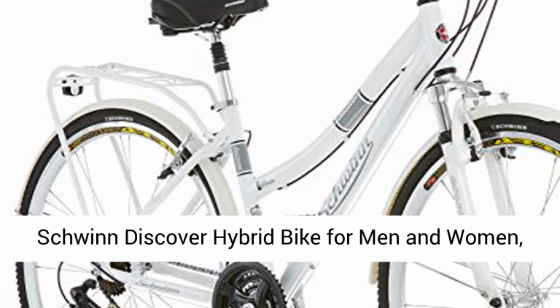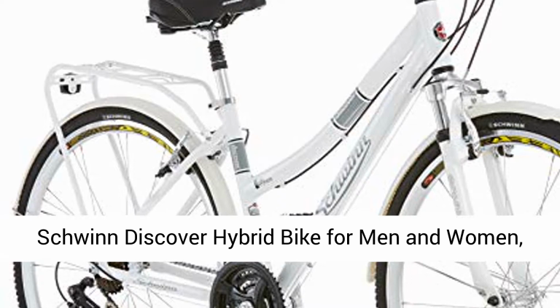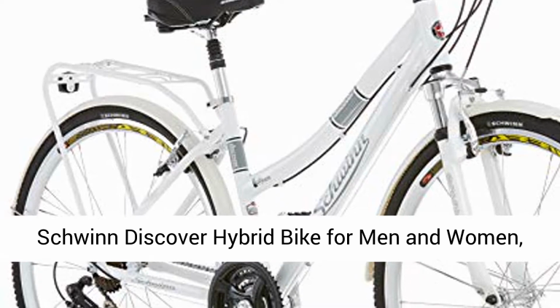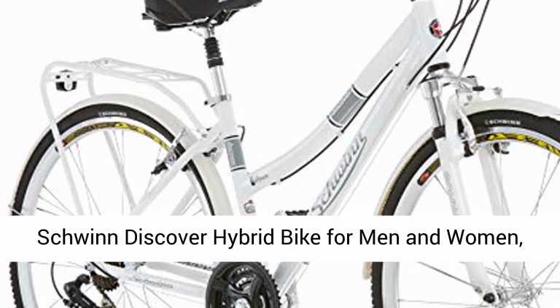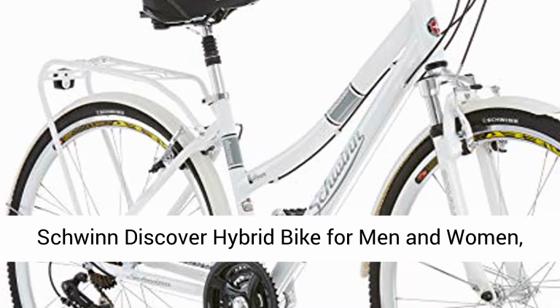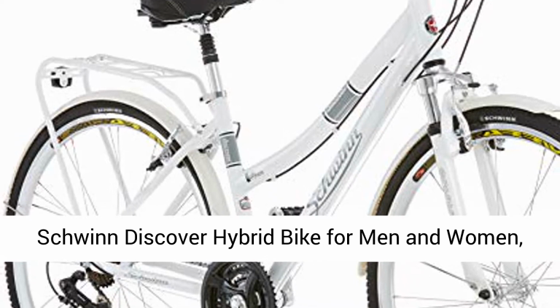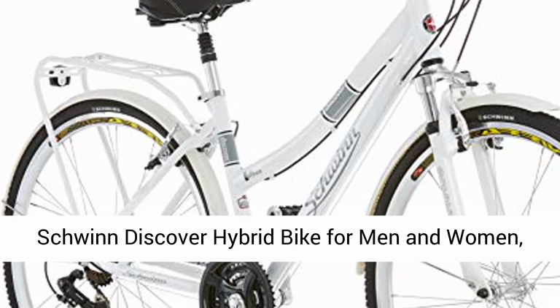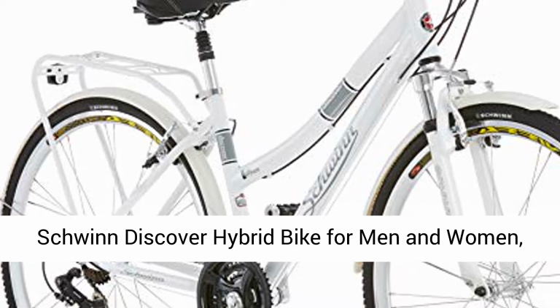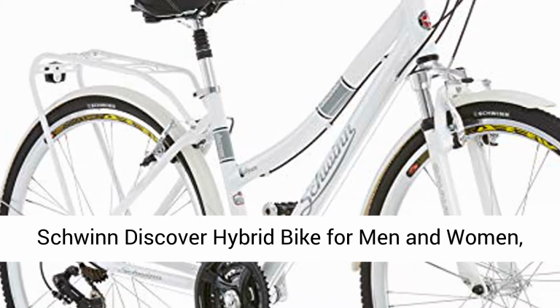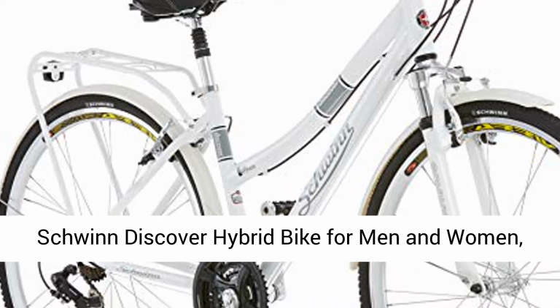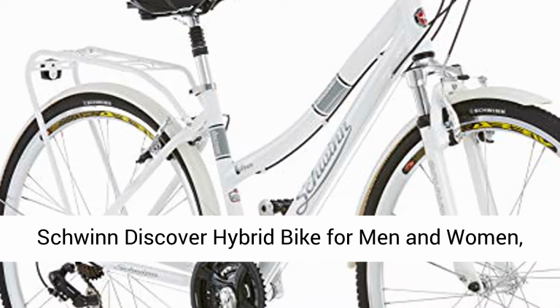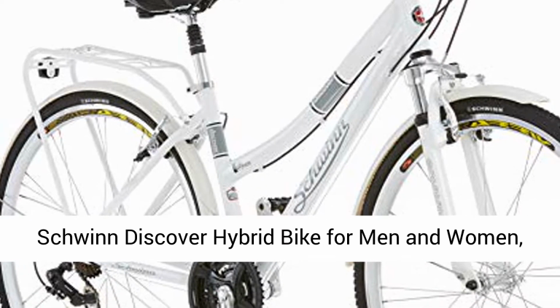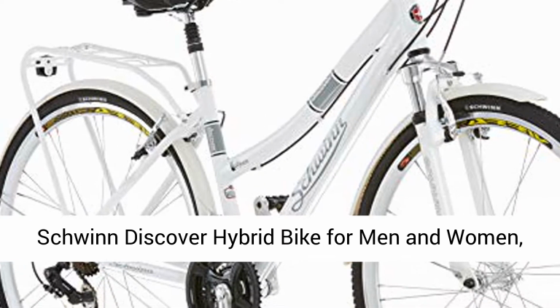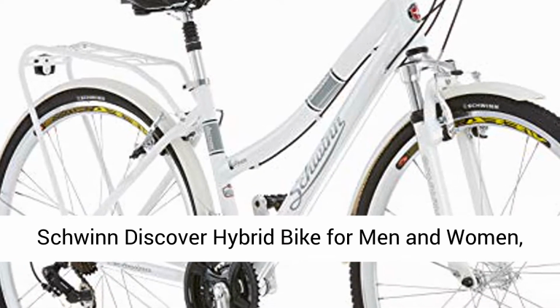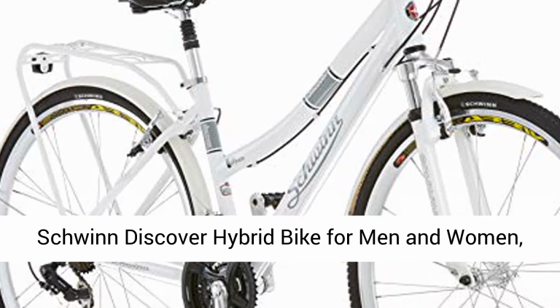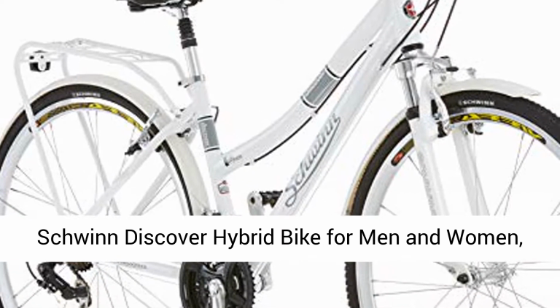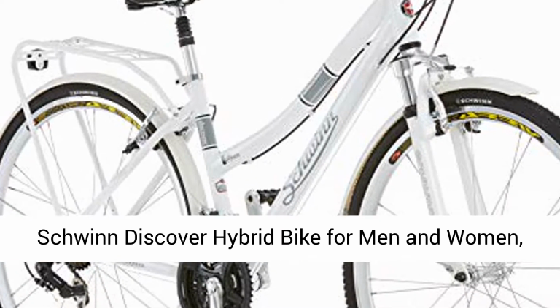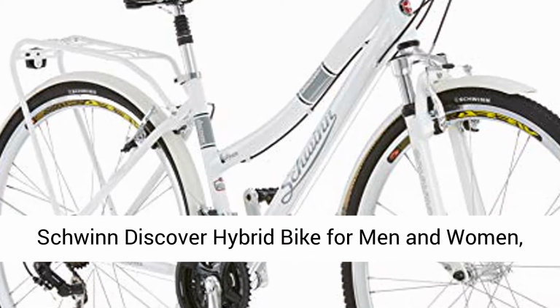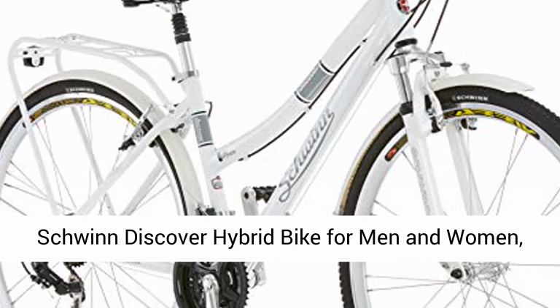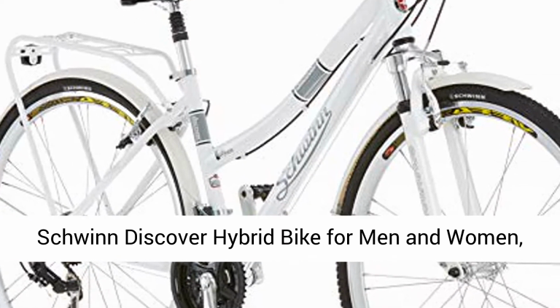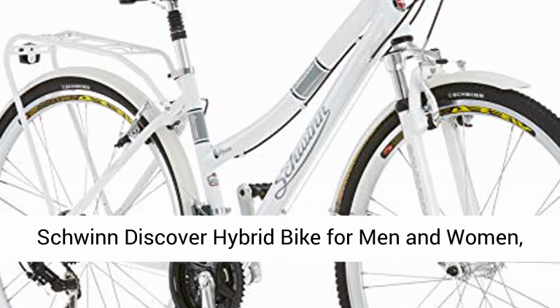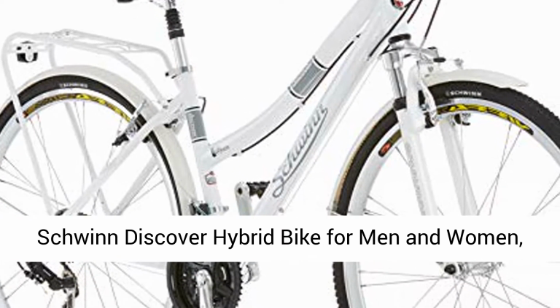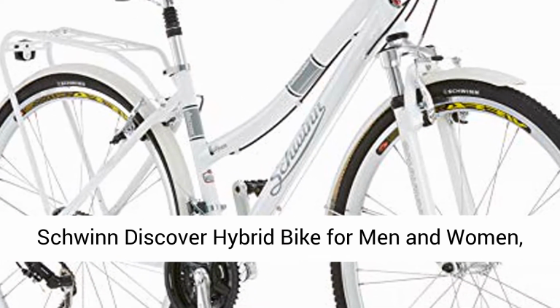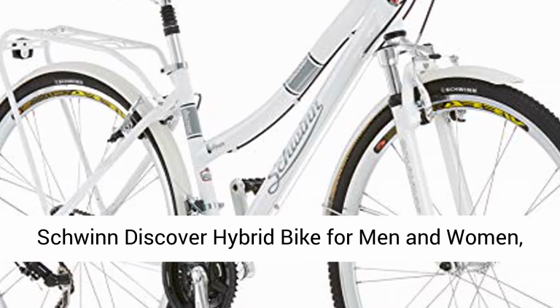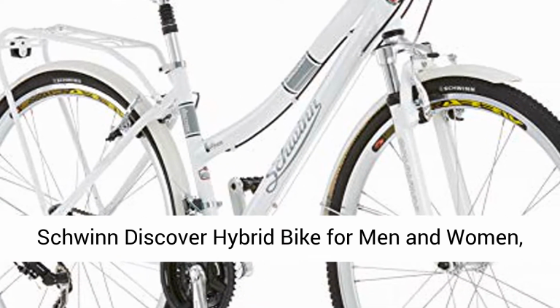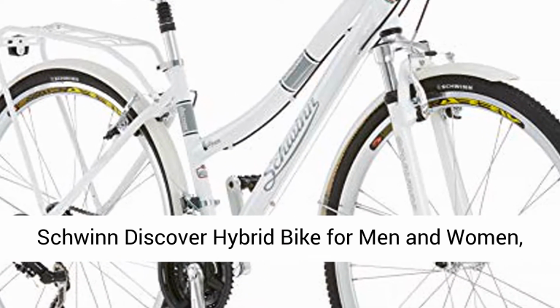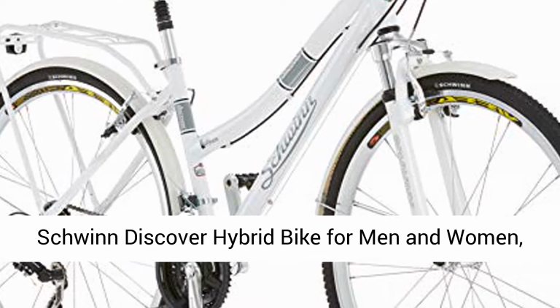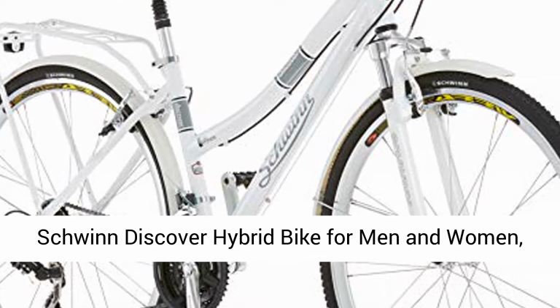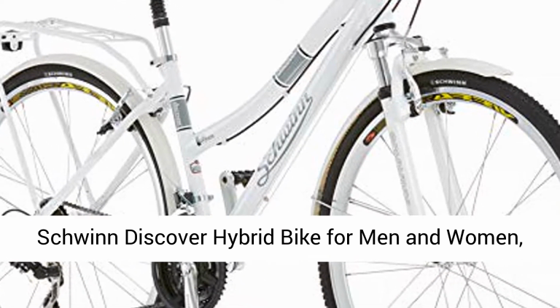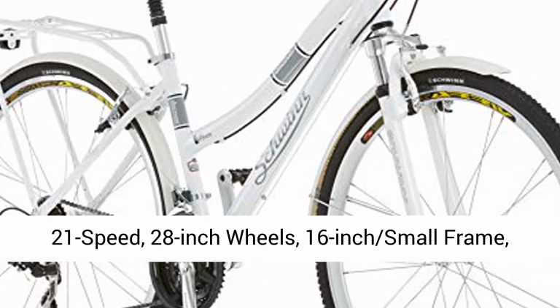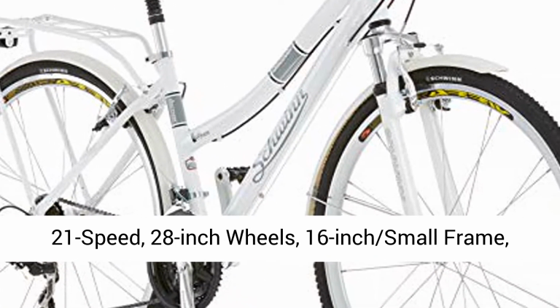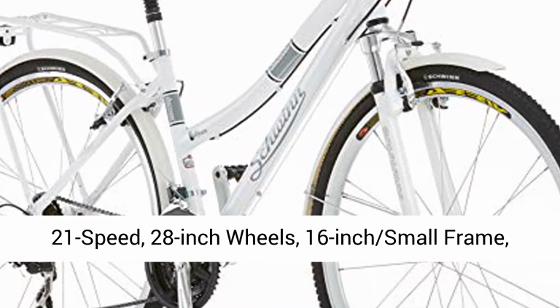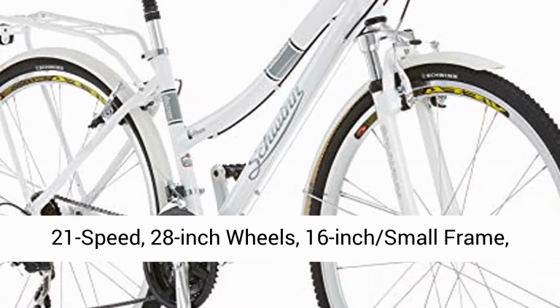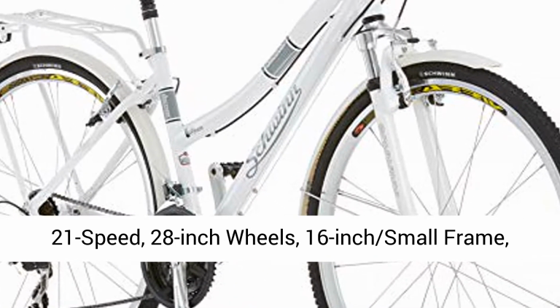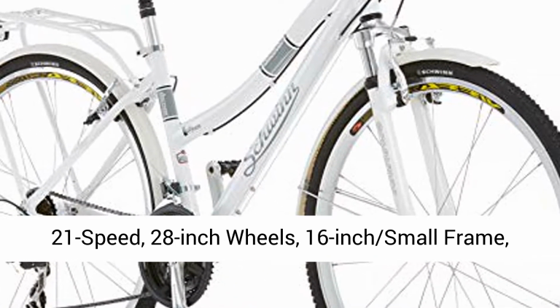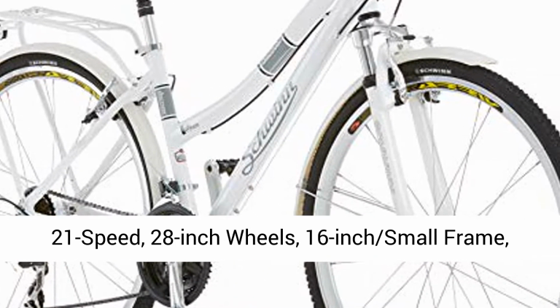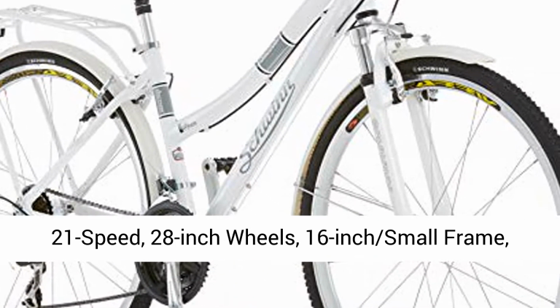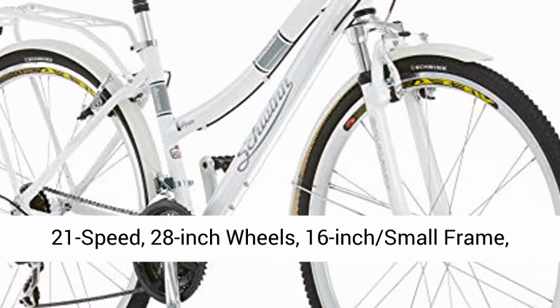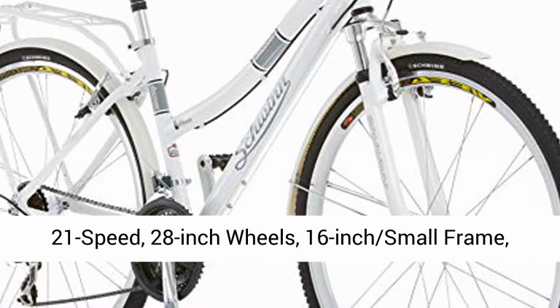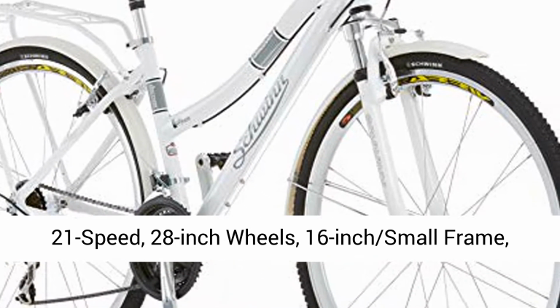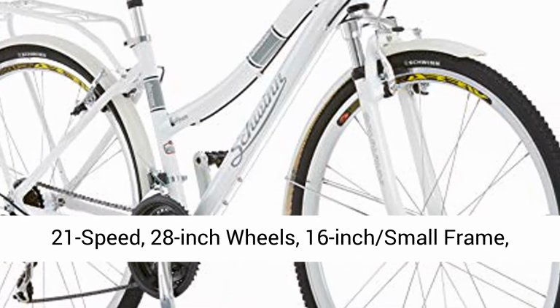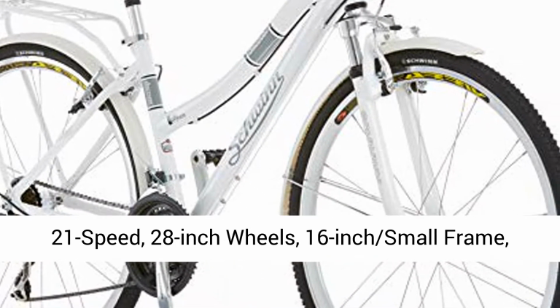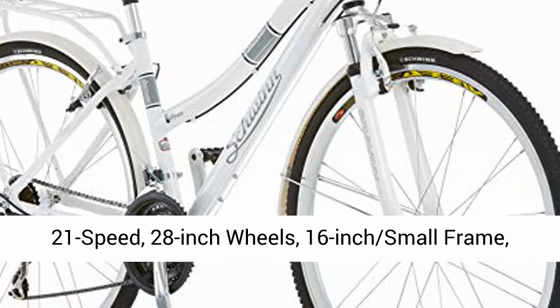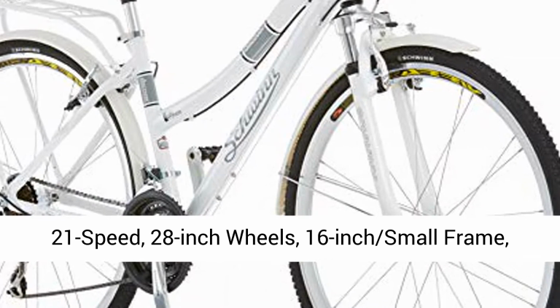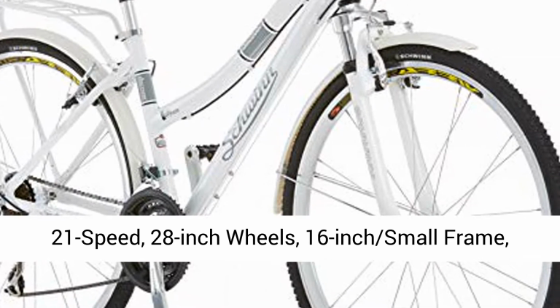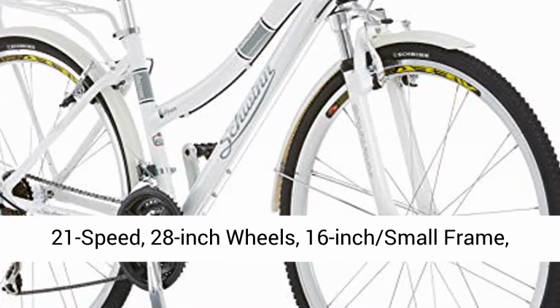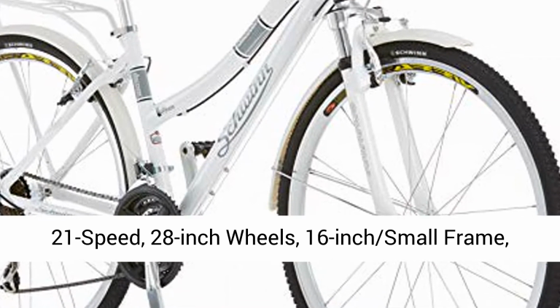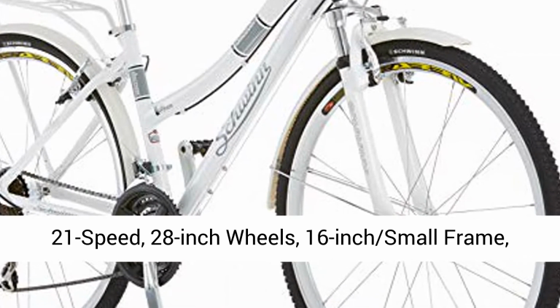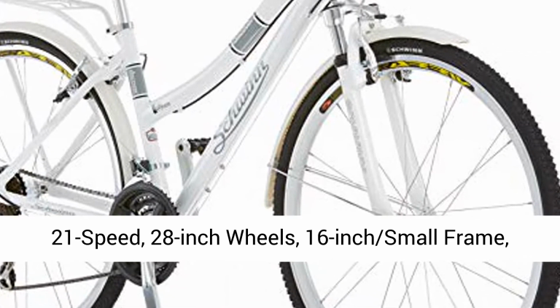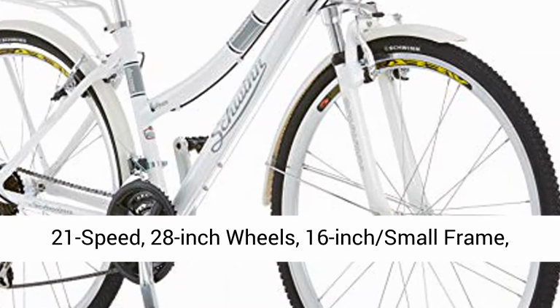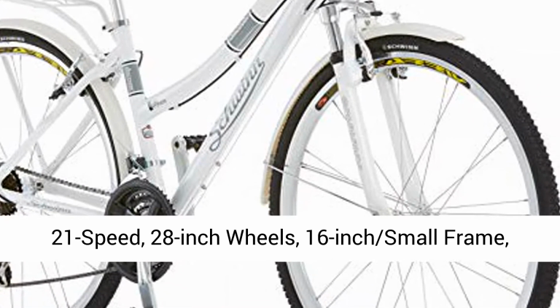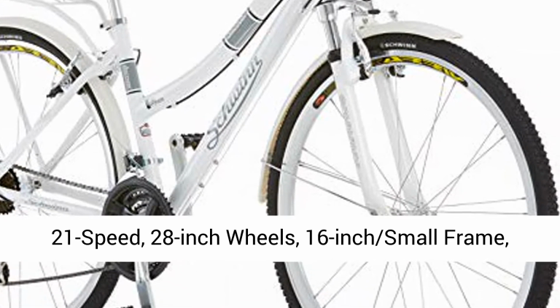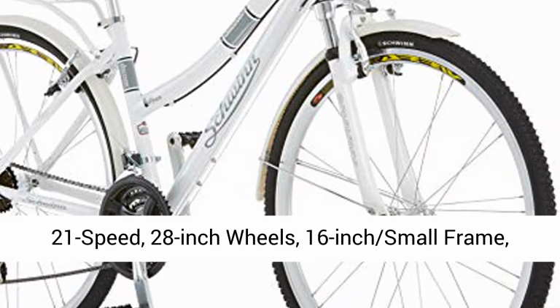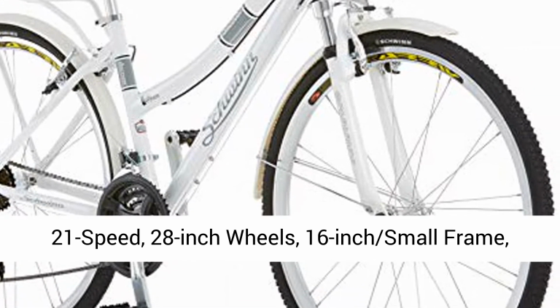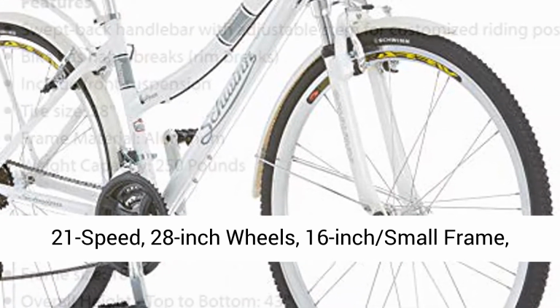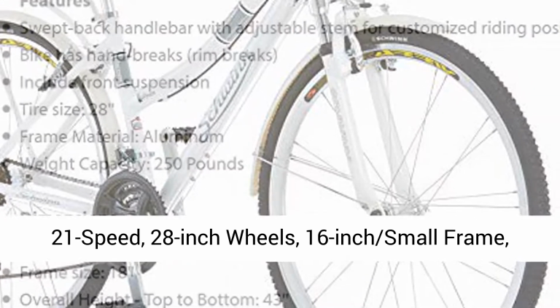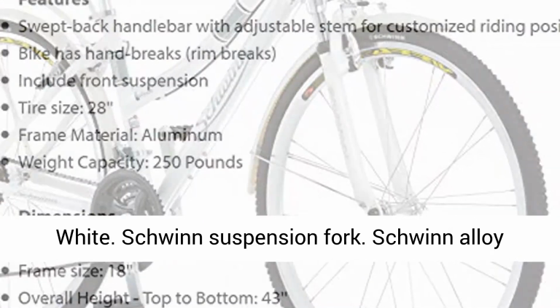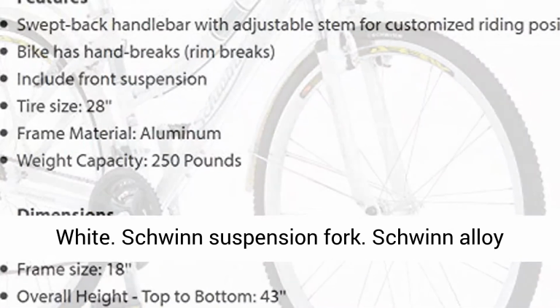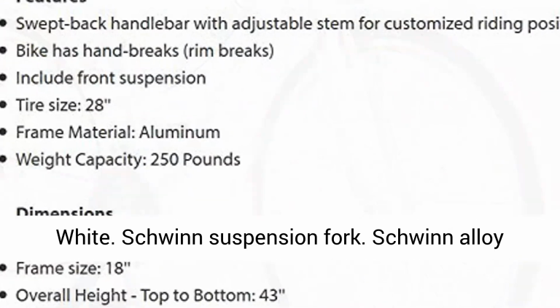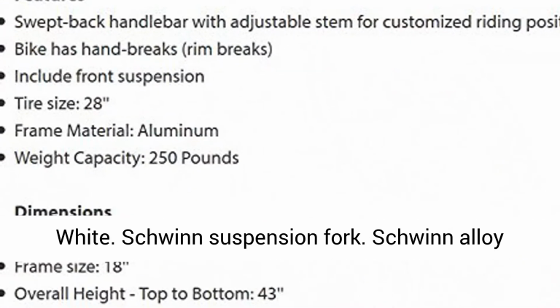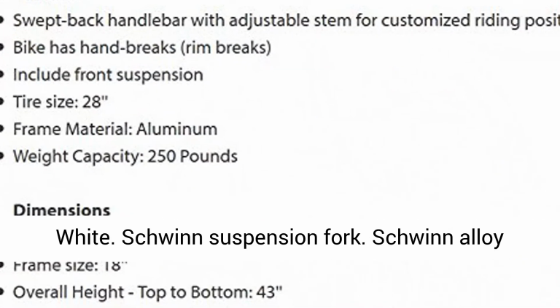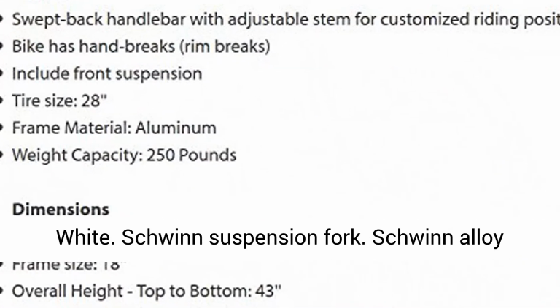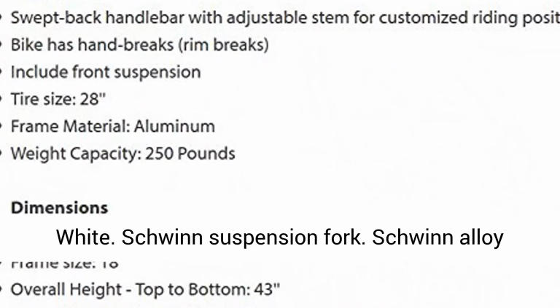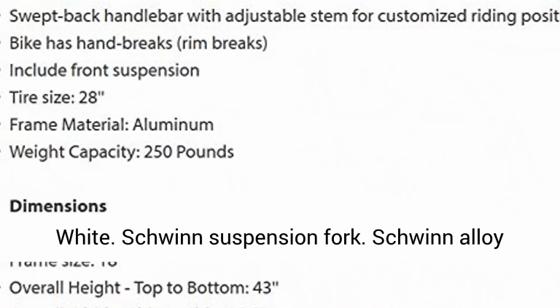Schwinn Discover Hybrid Bike for Men and Women, 21-speed, 28-inch wheels, 16-inch small frame, white.